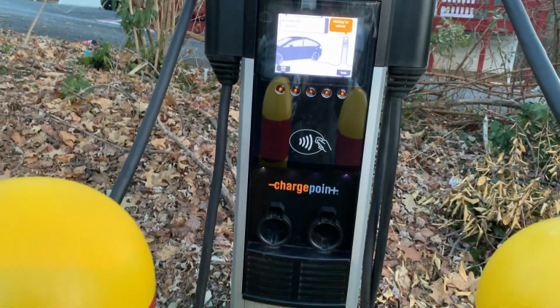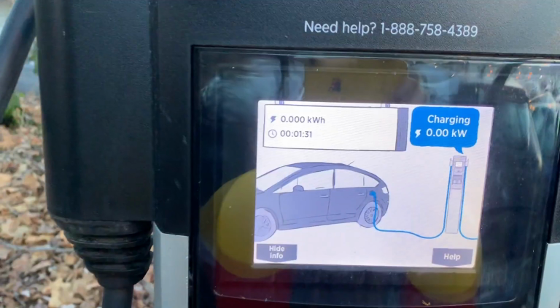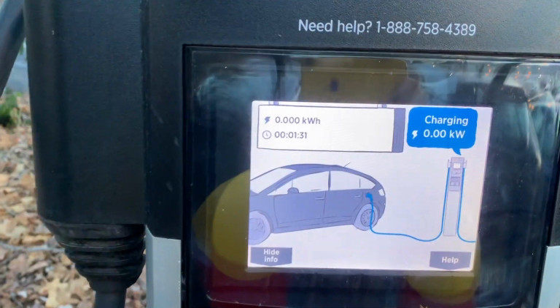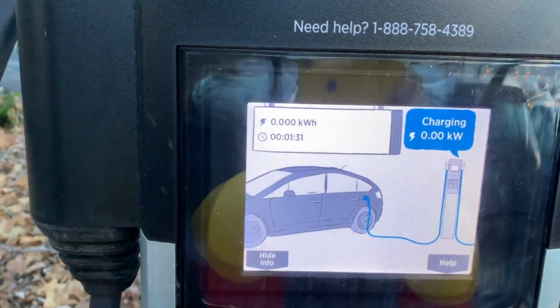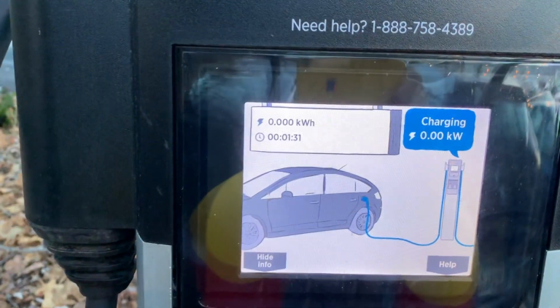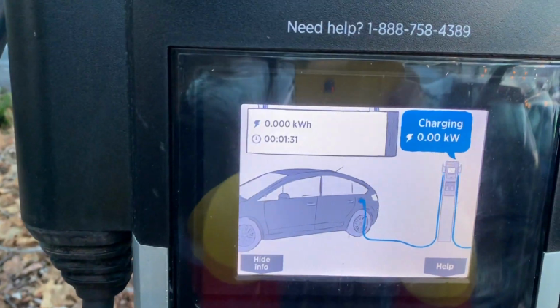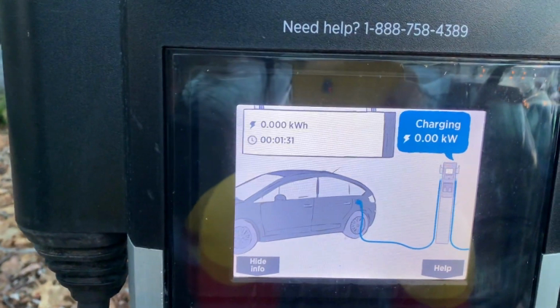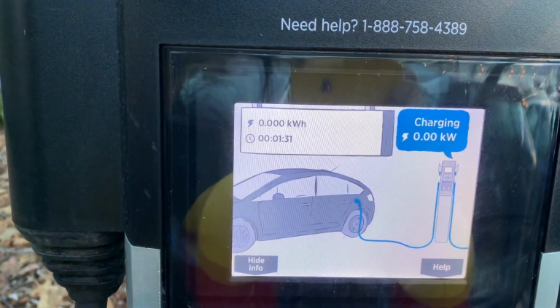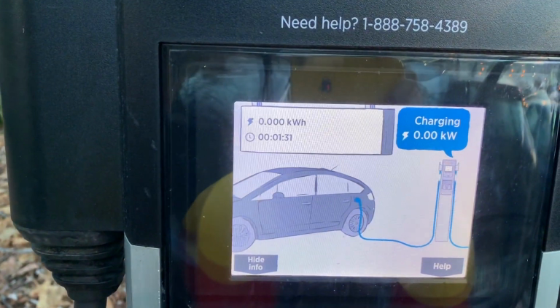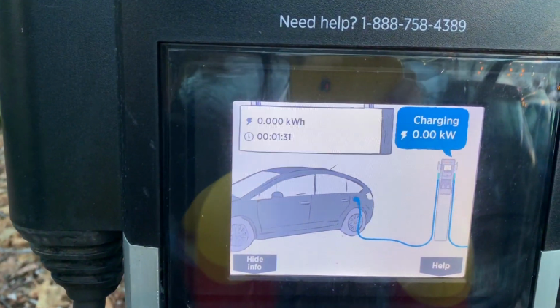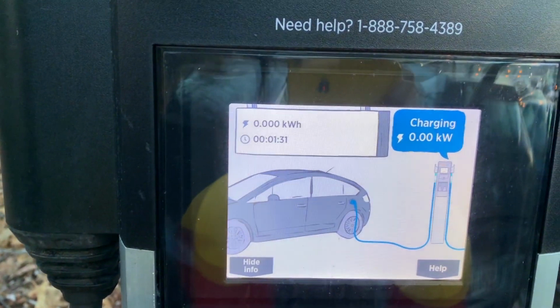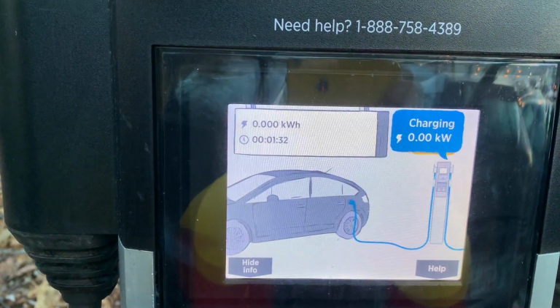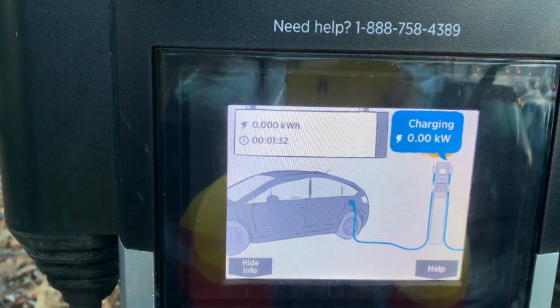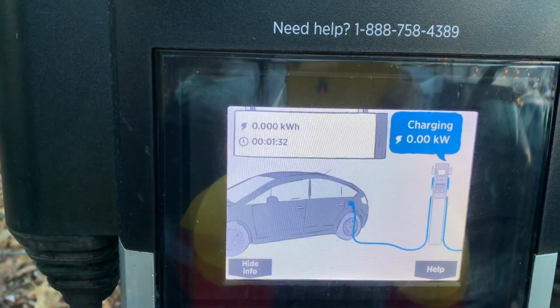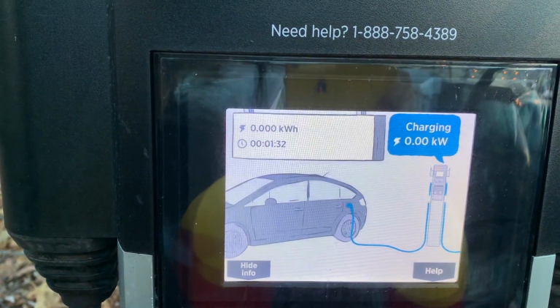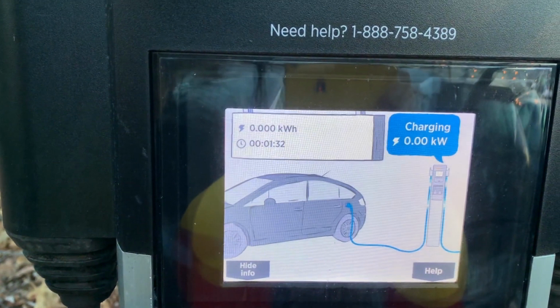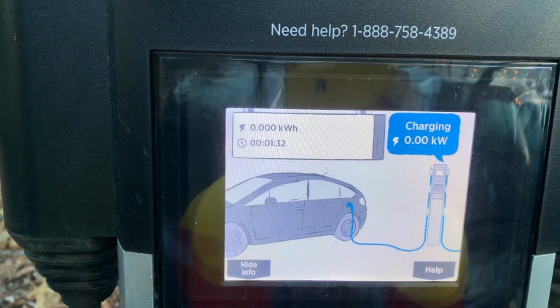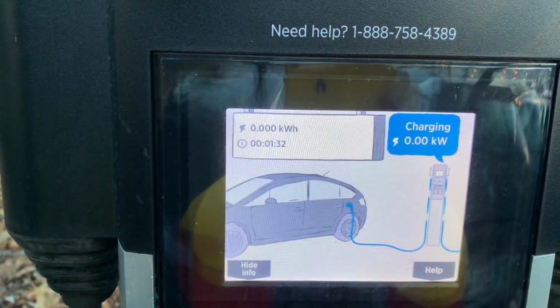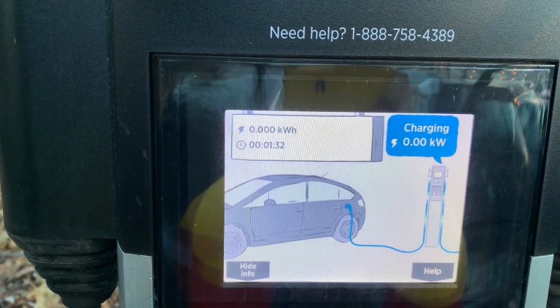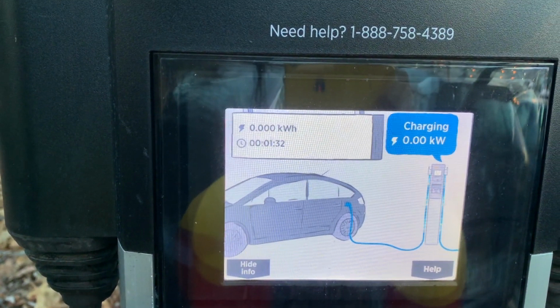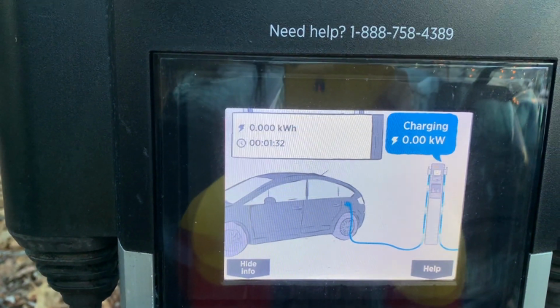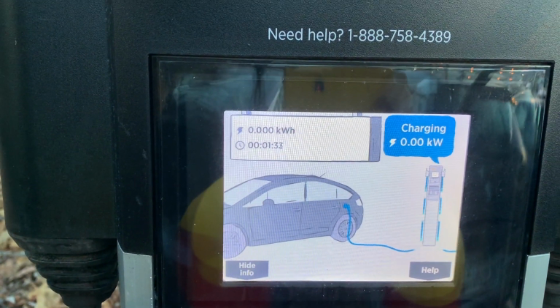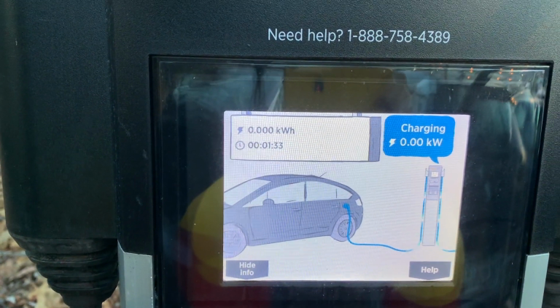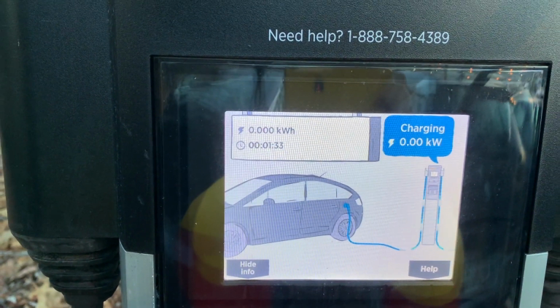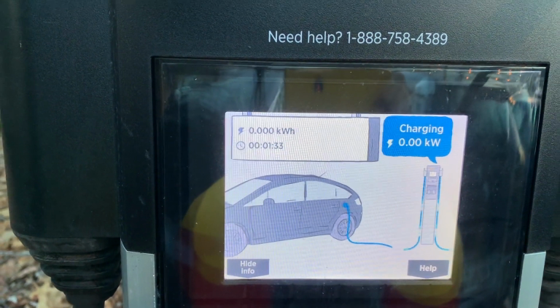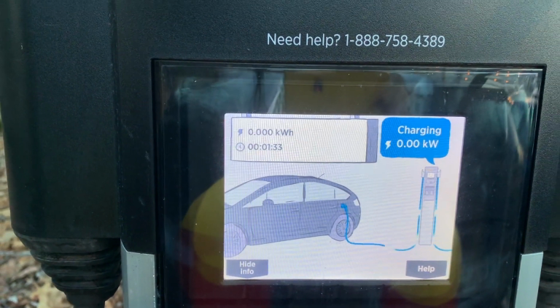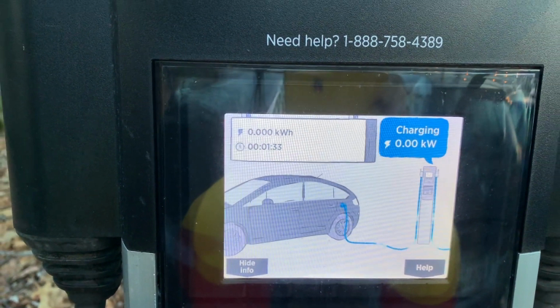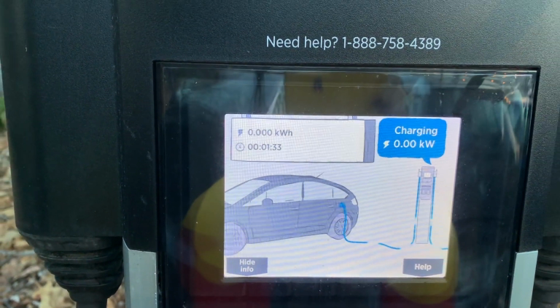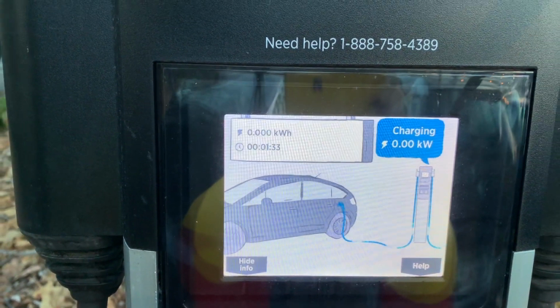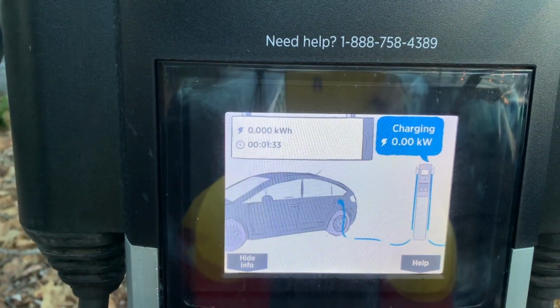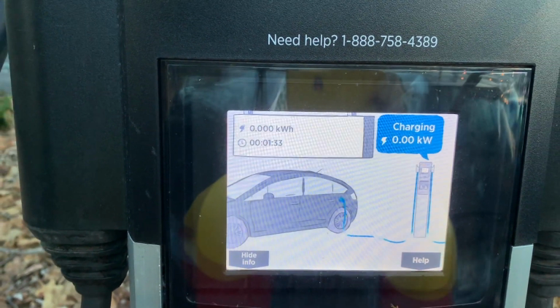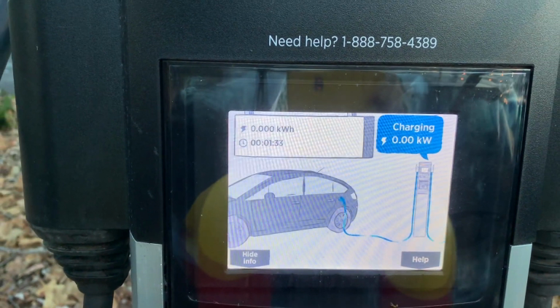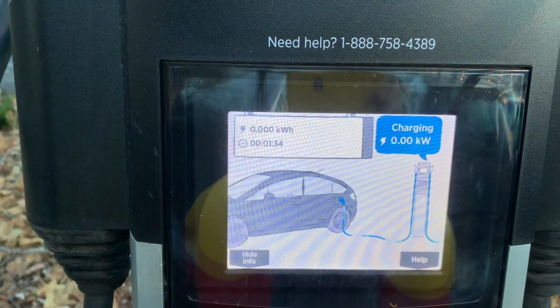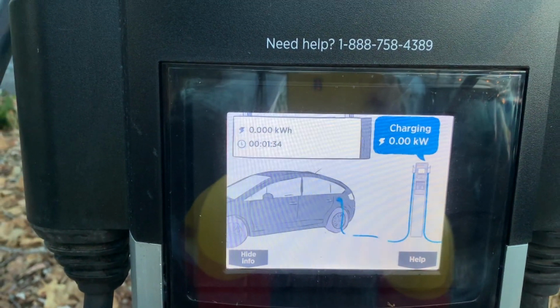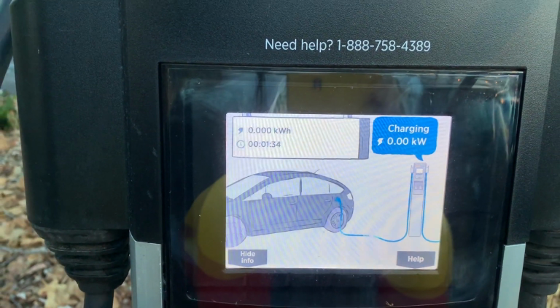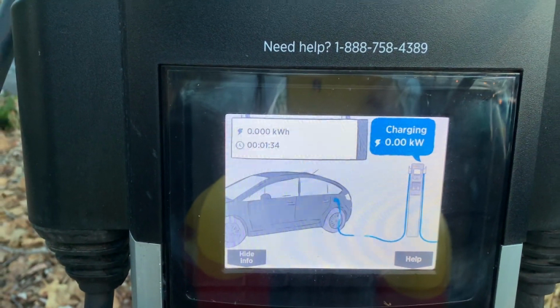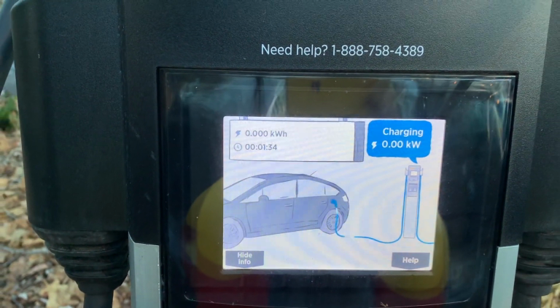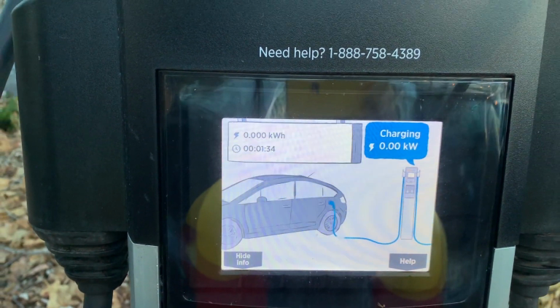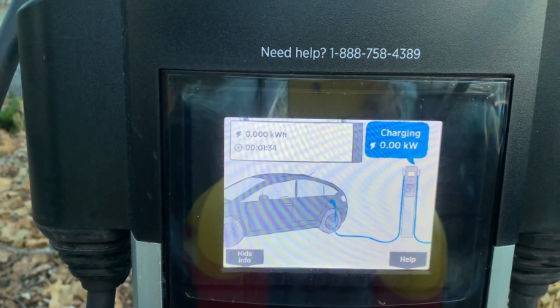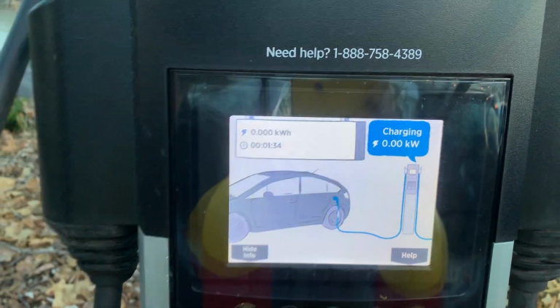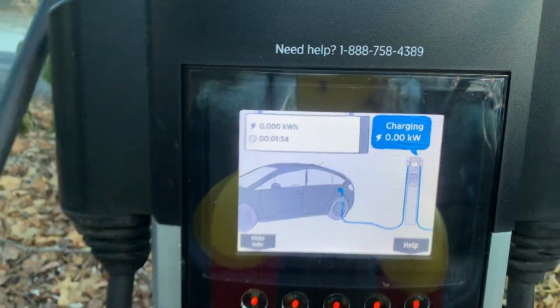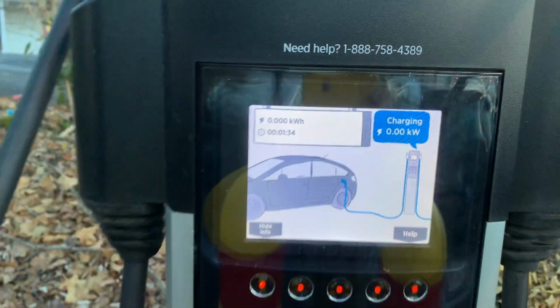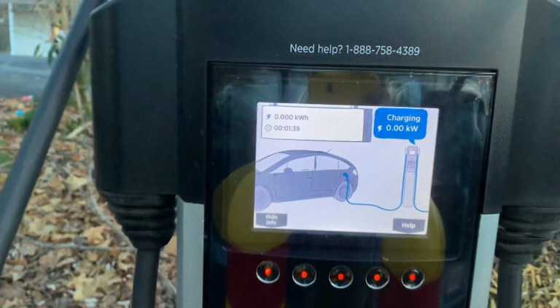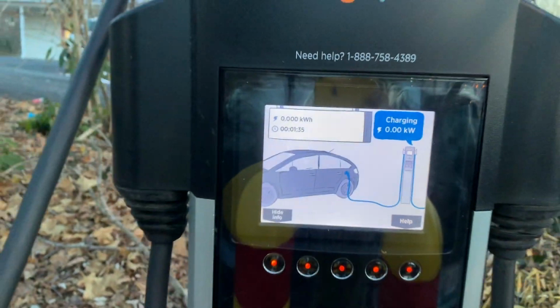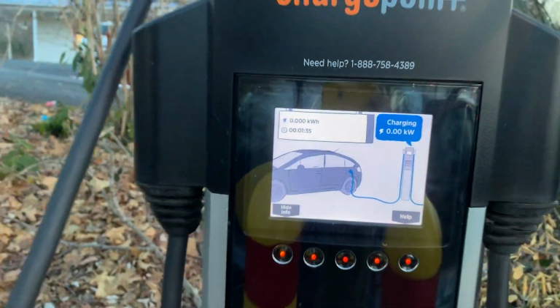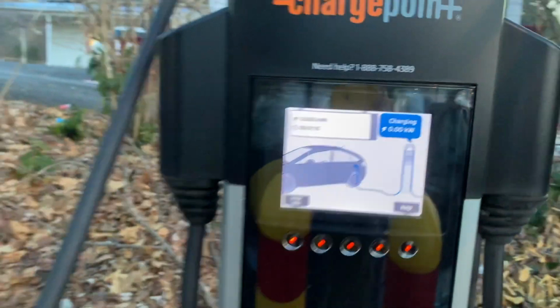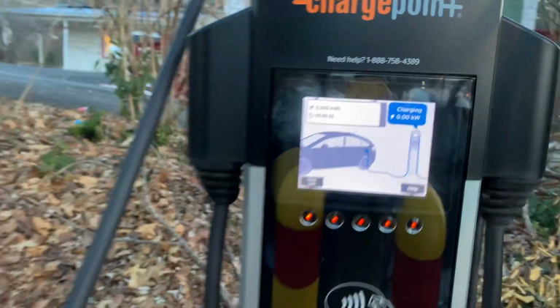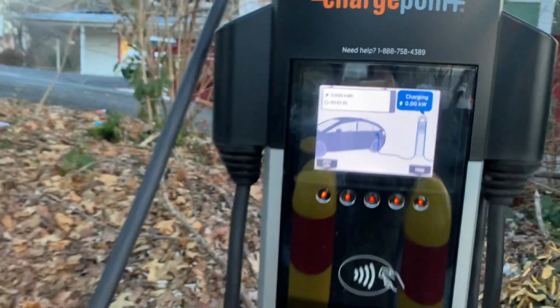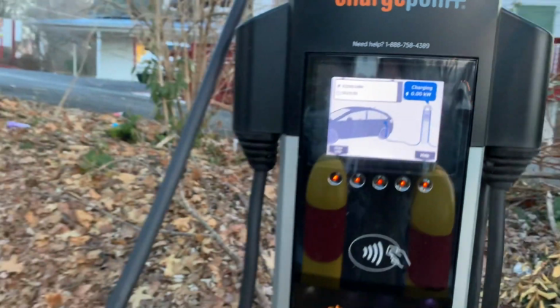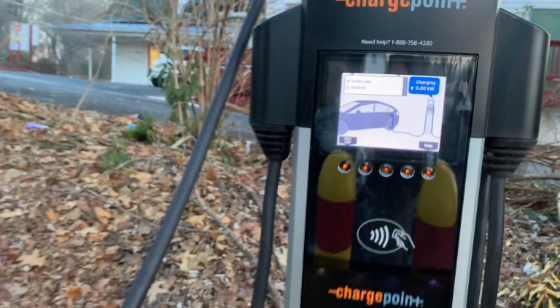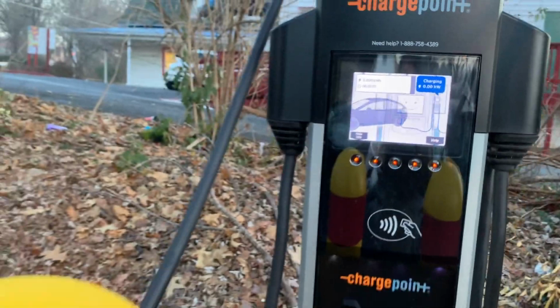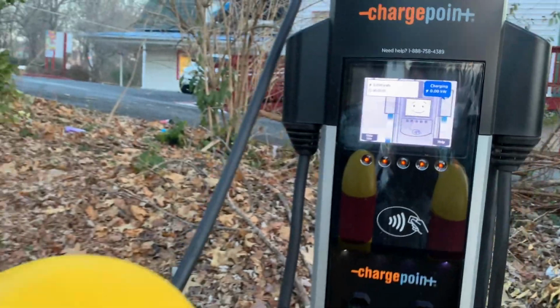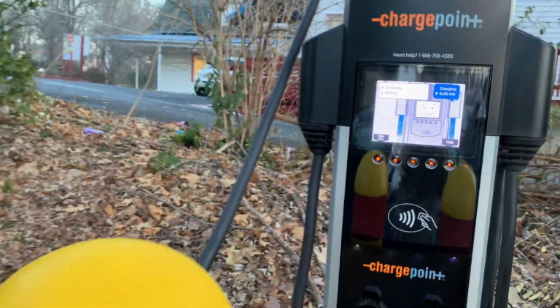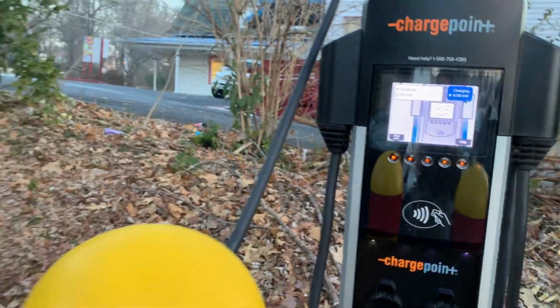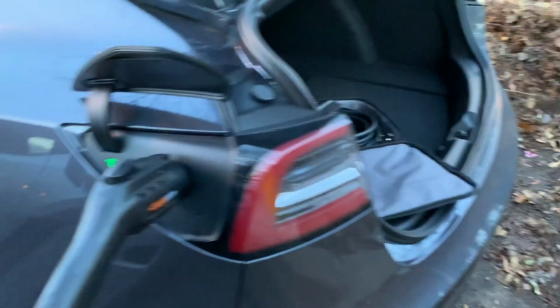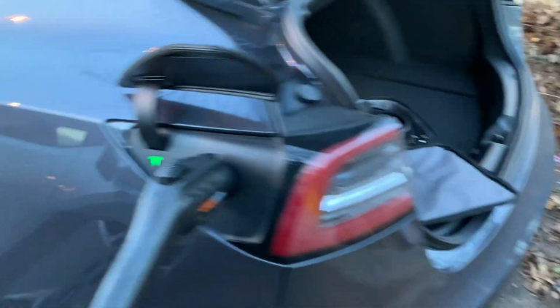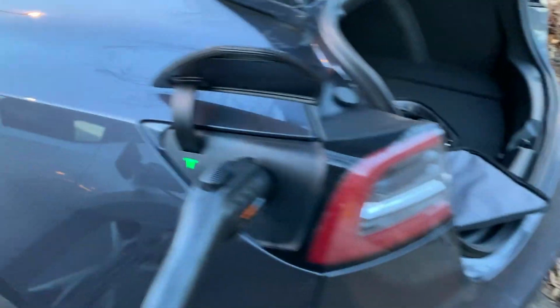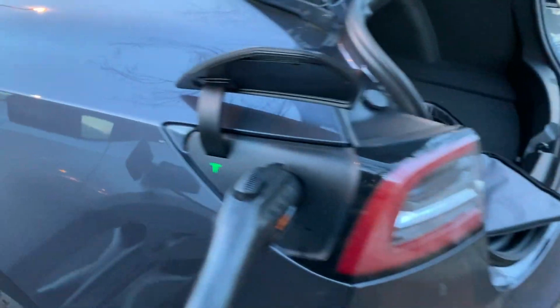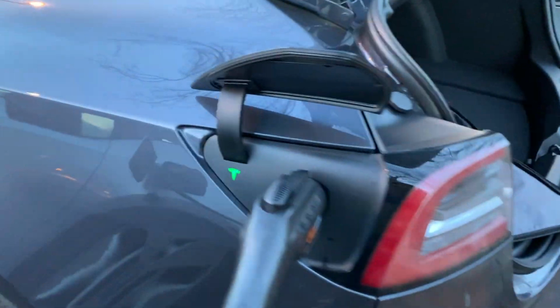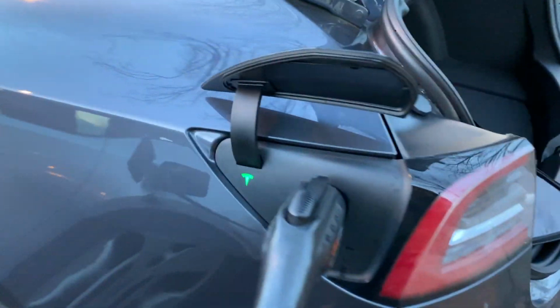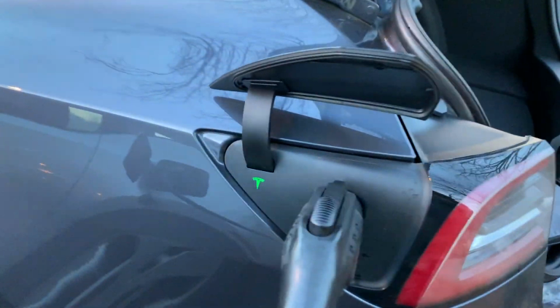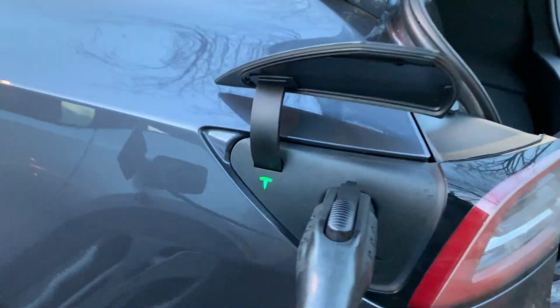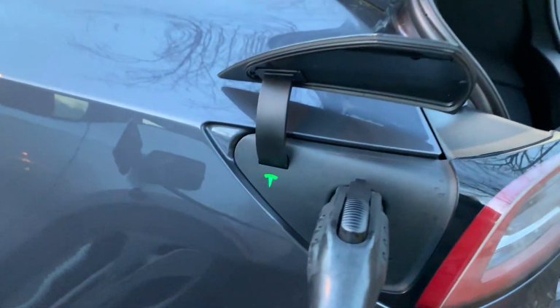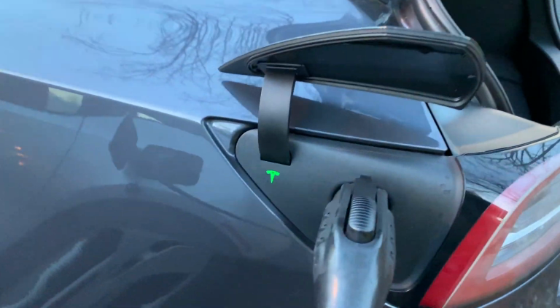At the beginning, the charging speed was not impressive at all. We will see what happens during the day.